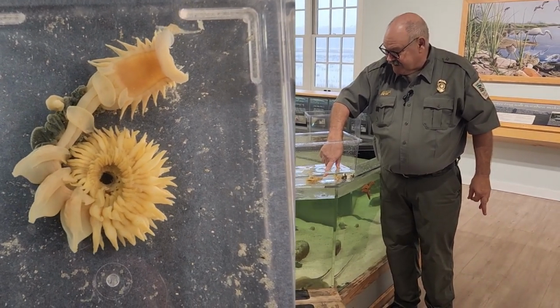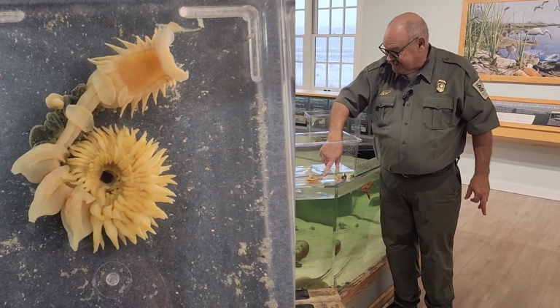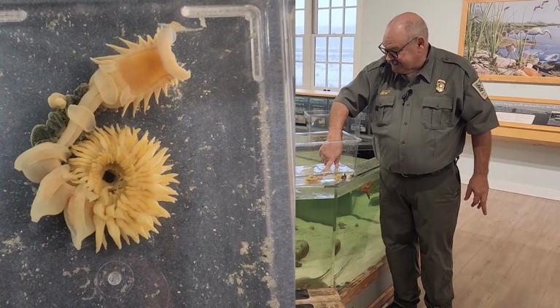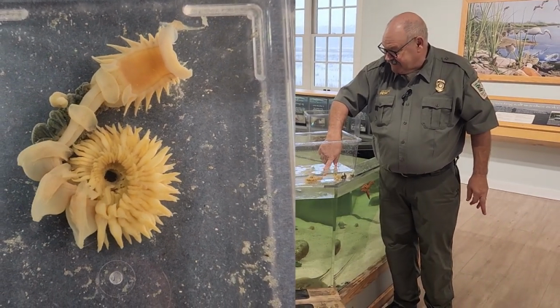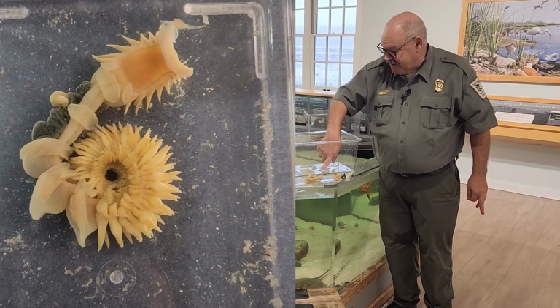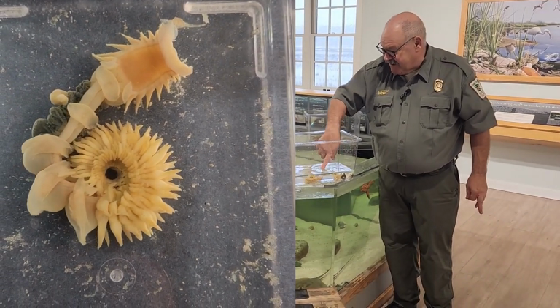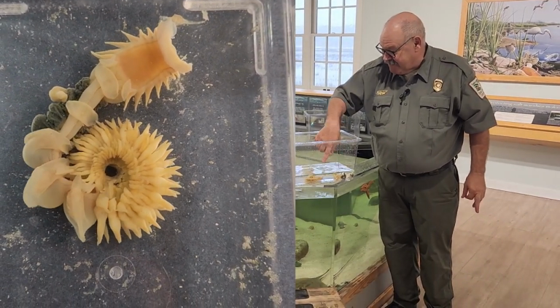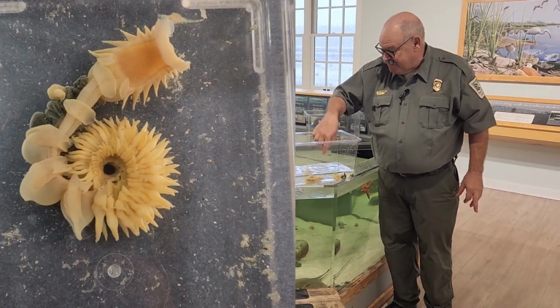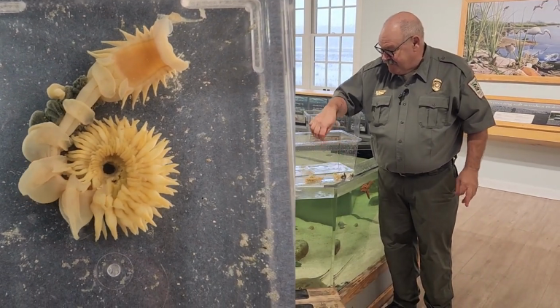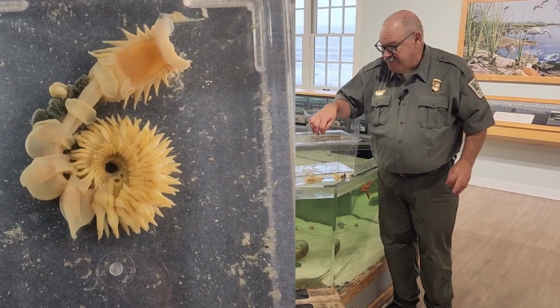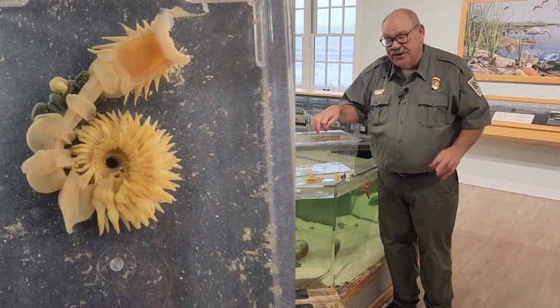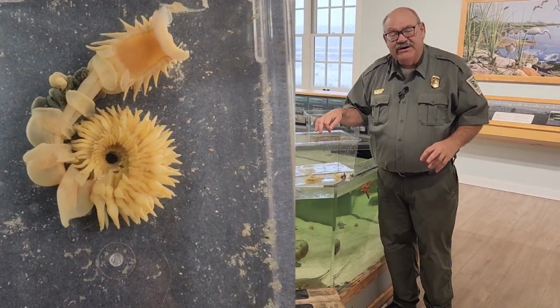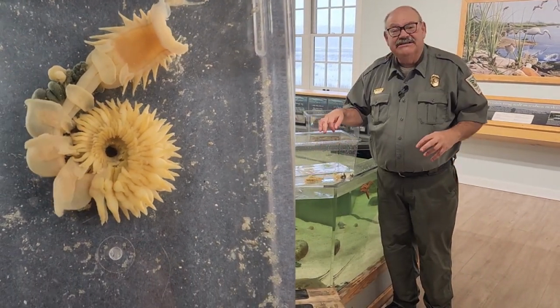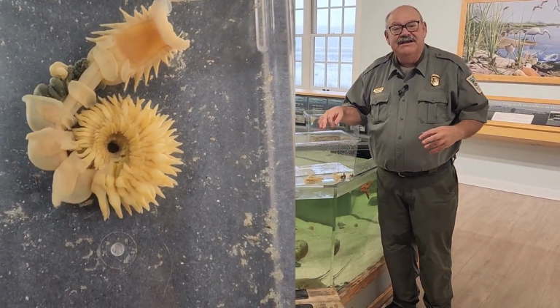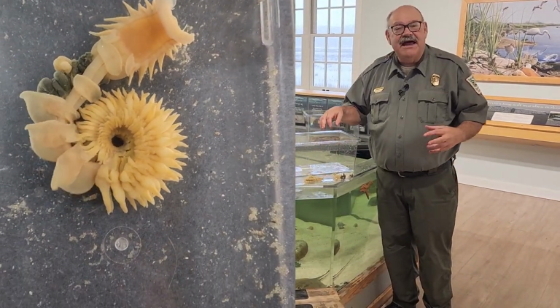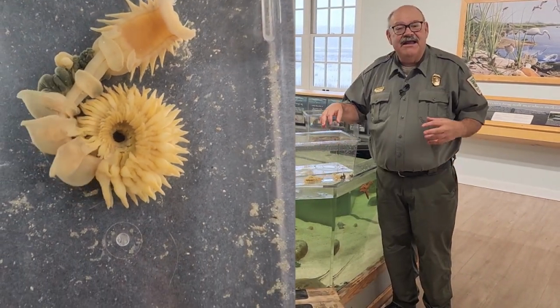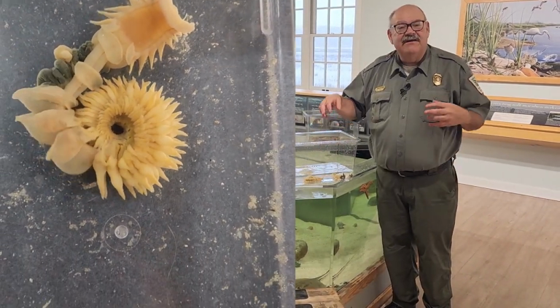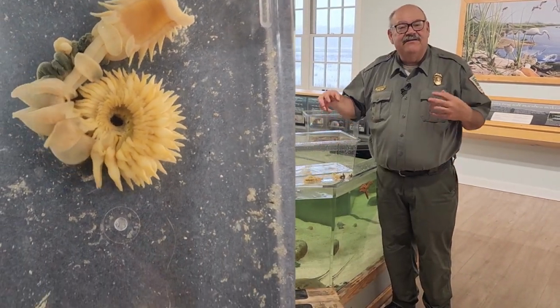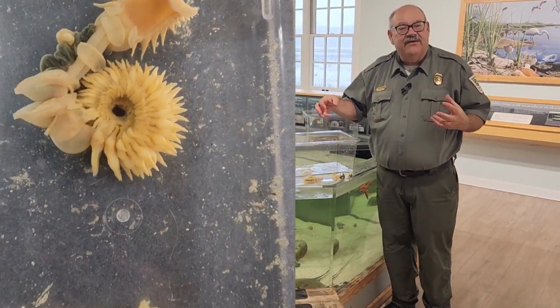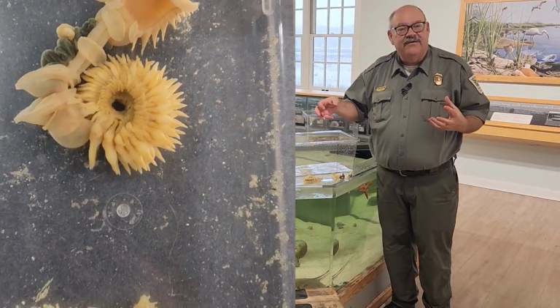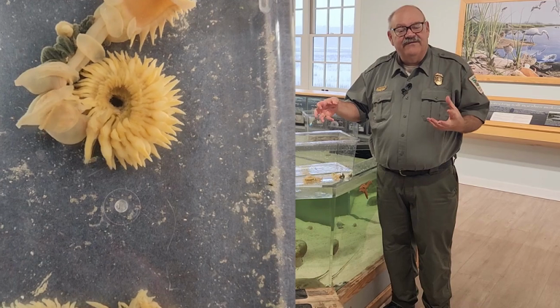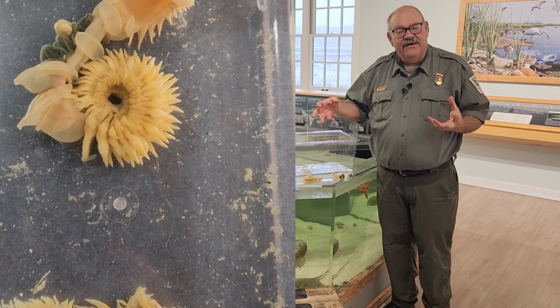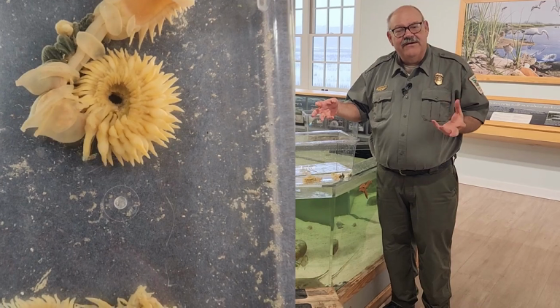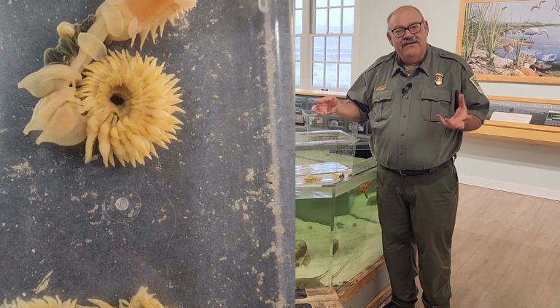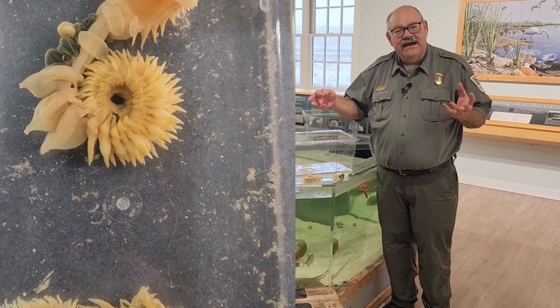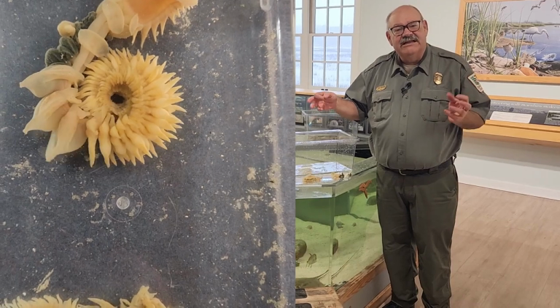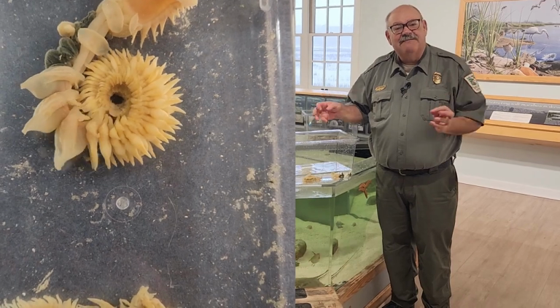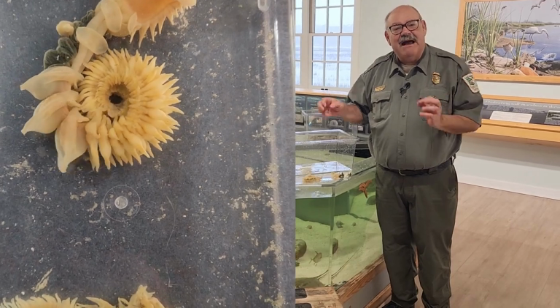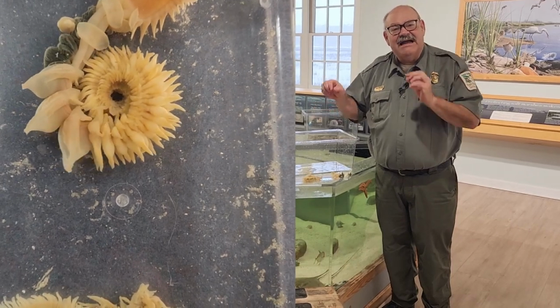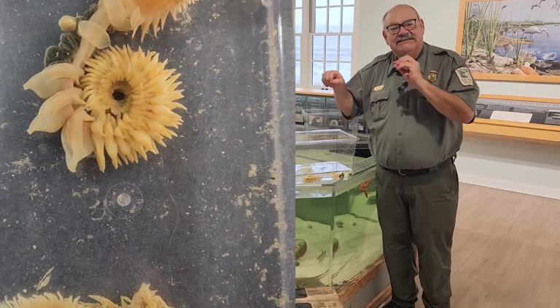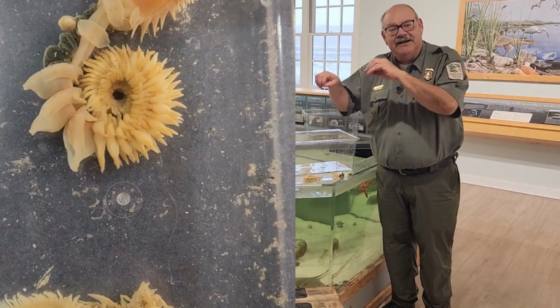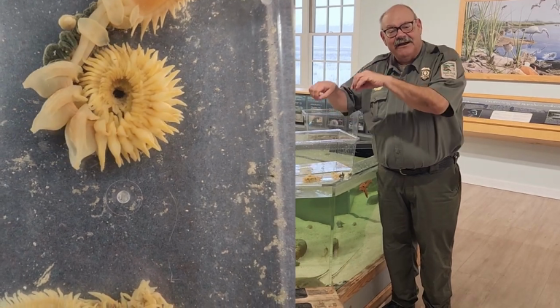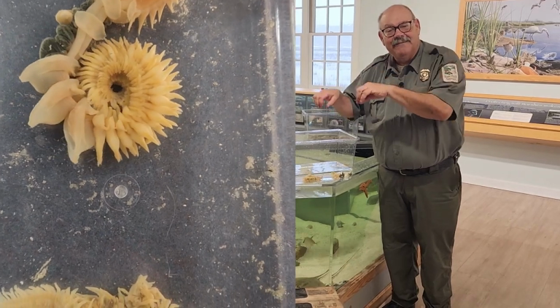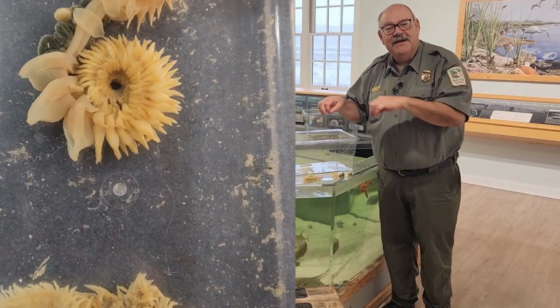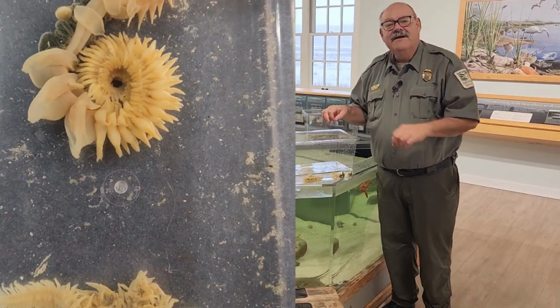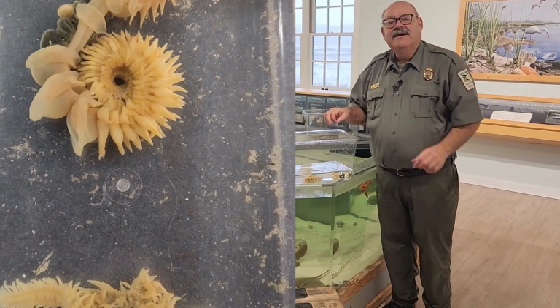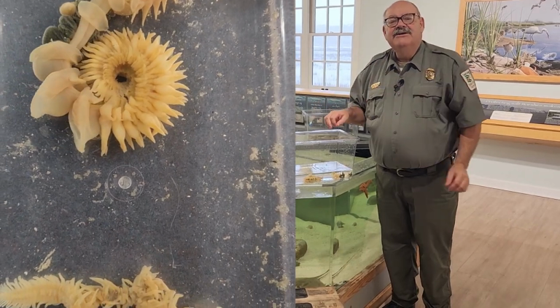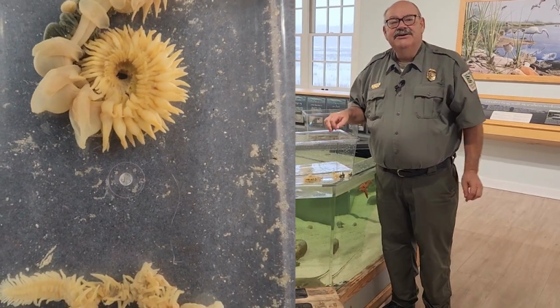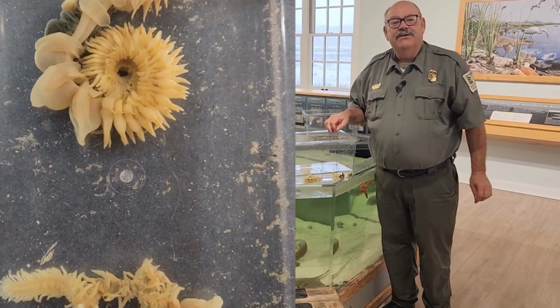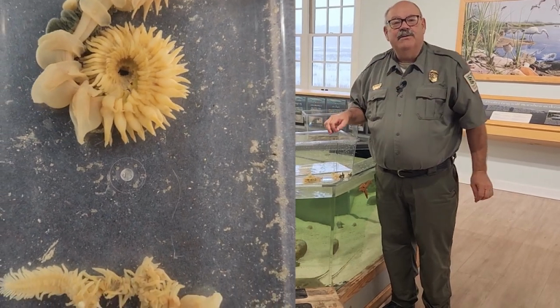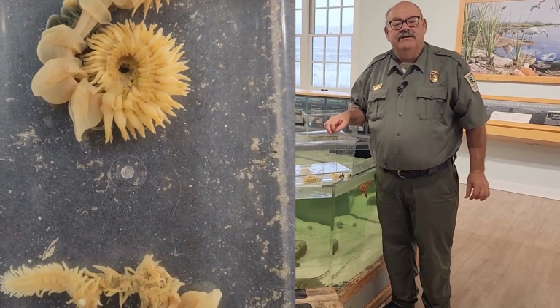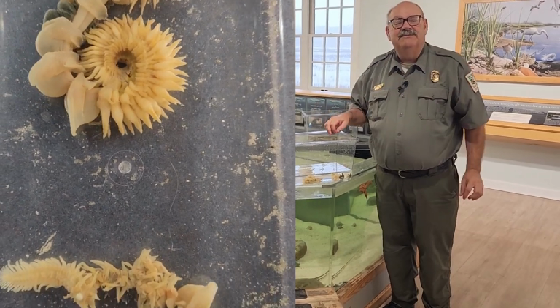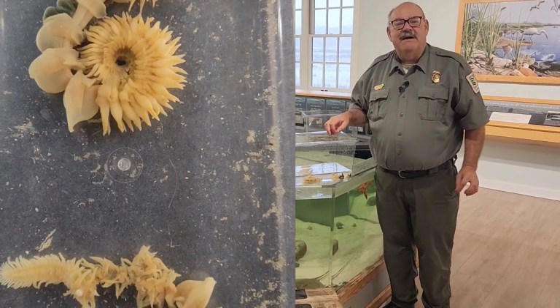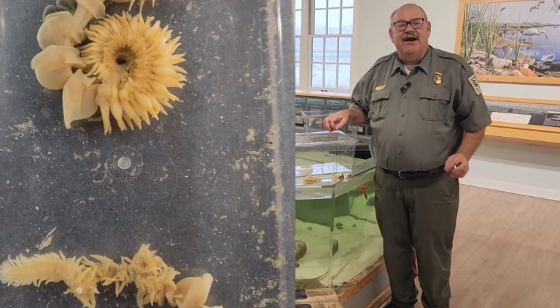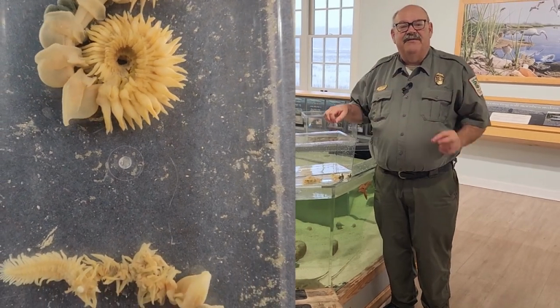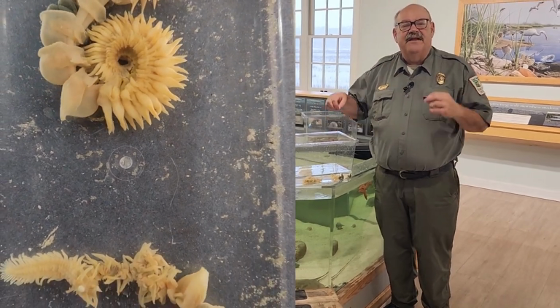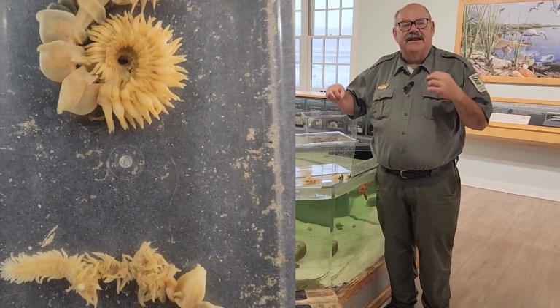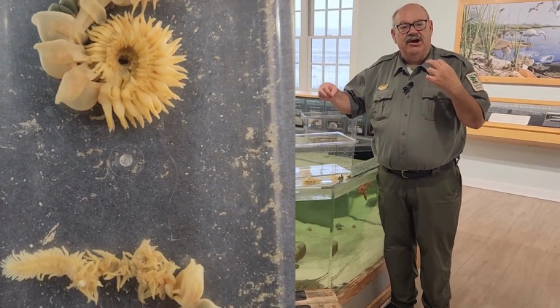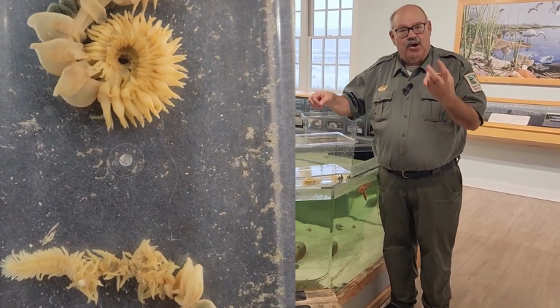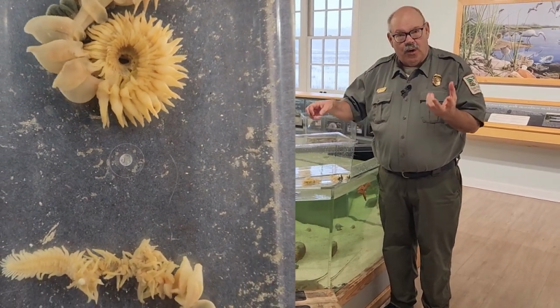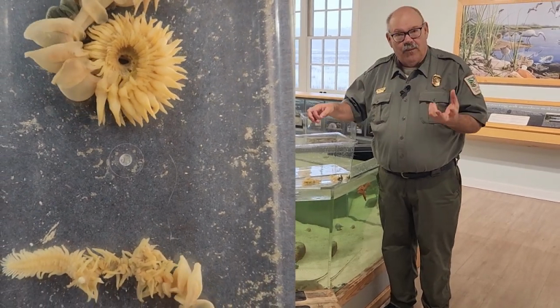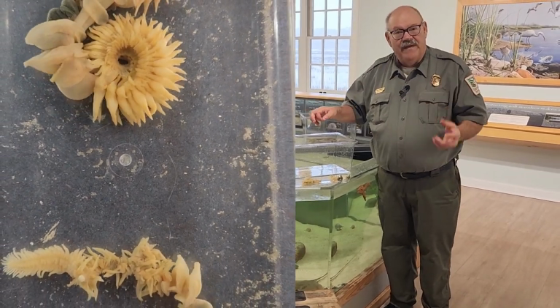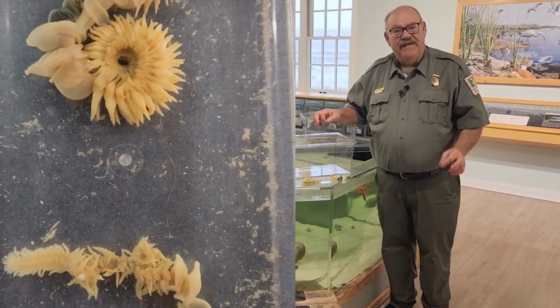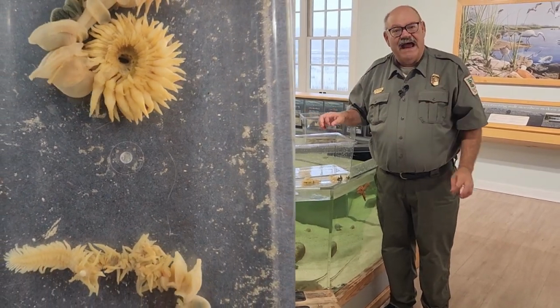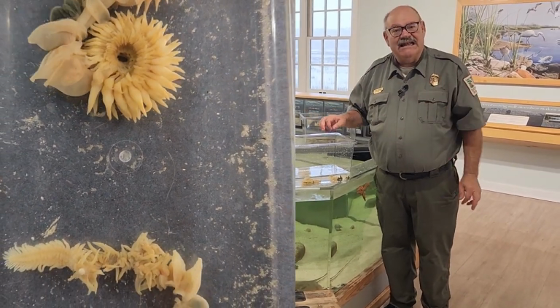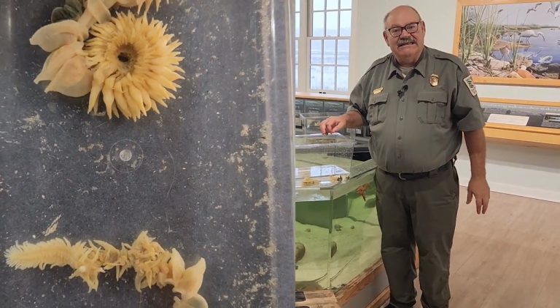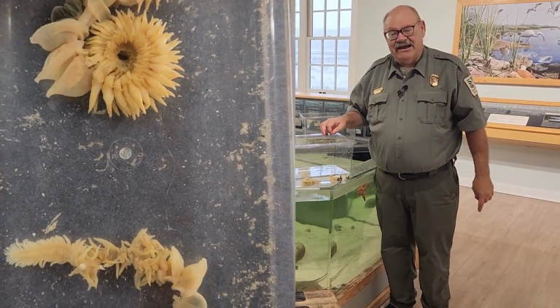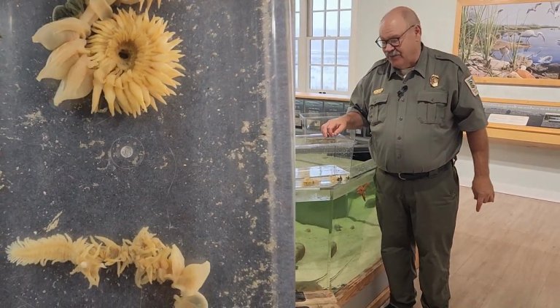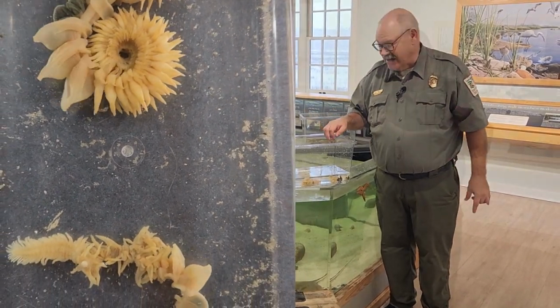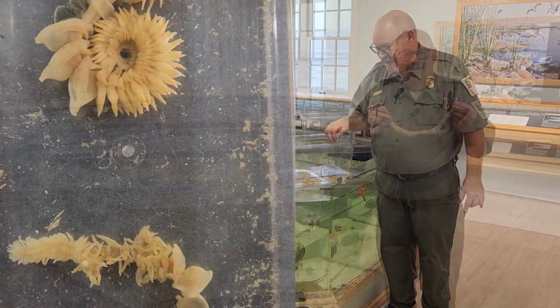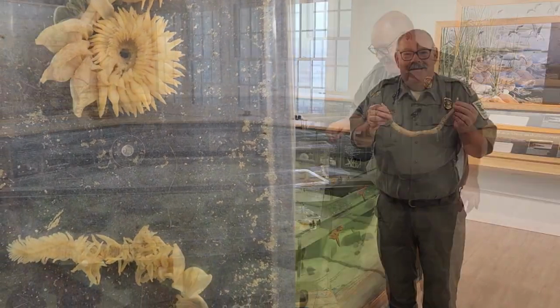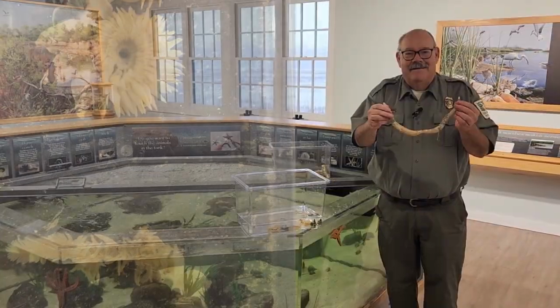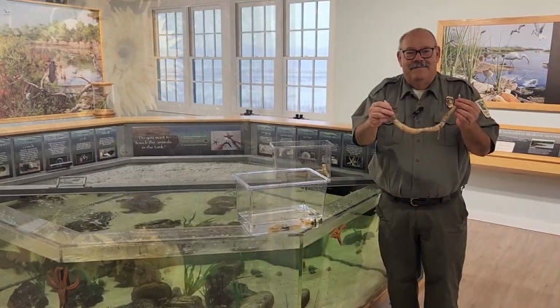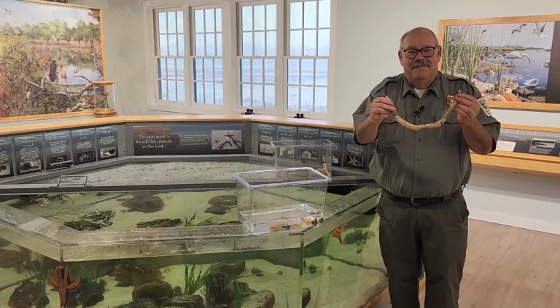So once the mucus net is full of food, it gets passed up to the worm's mouth, and then gulp — that's how it eats.